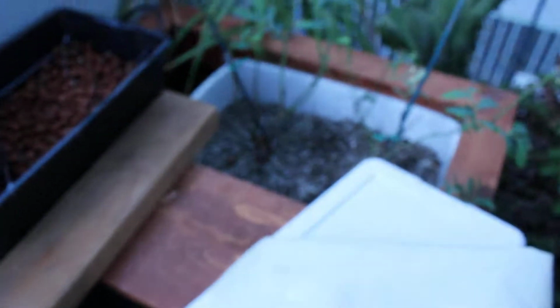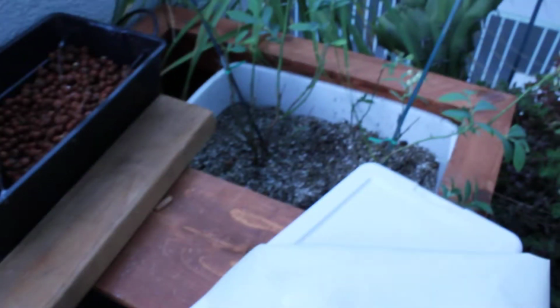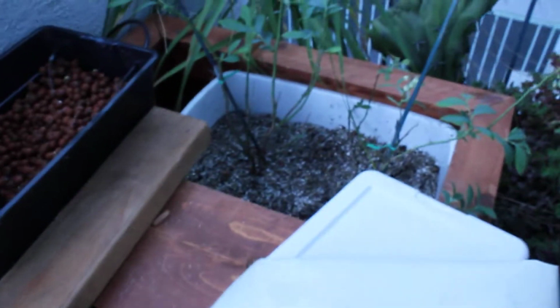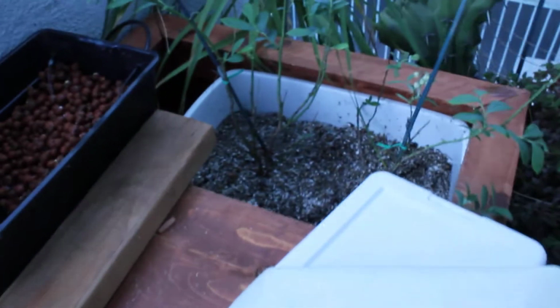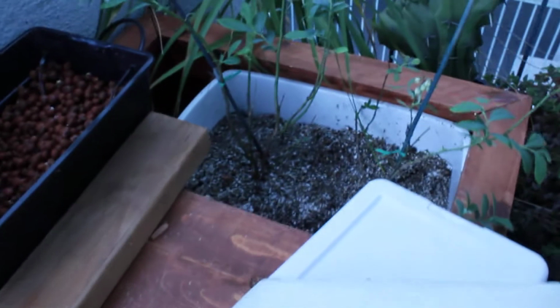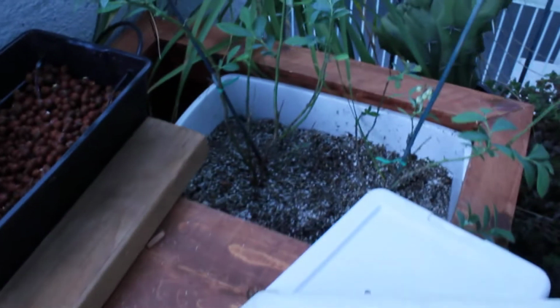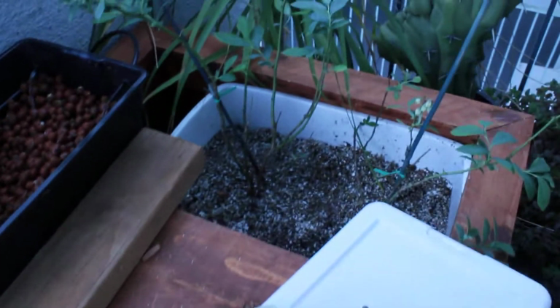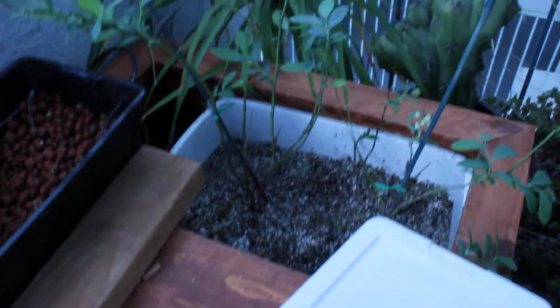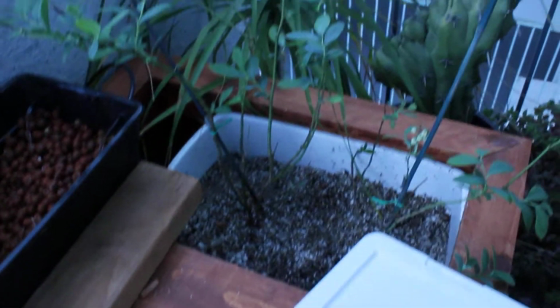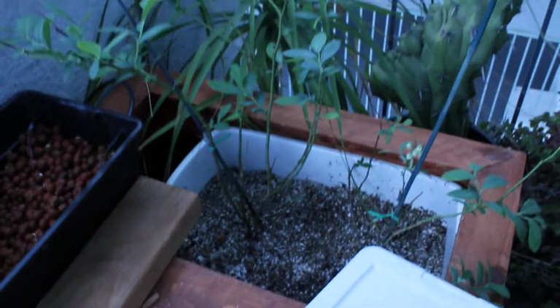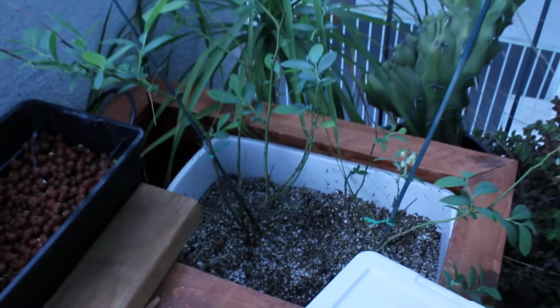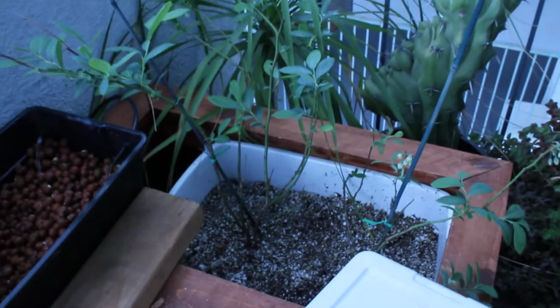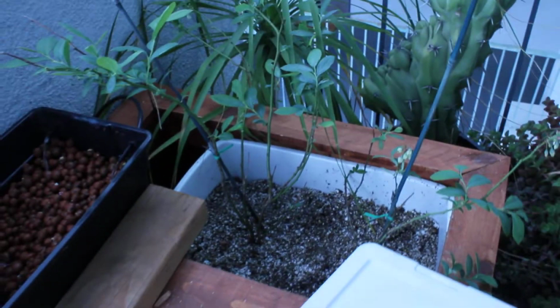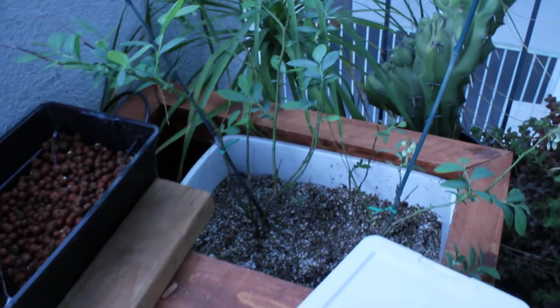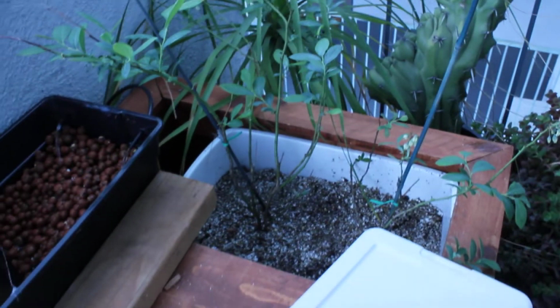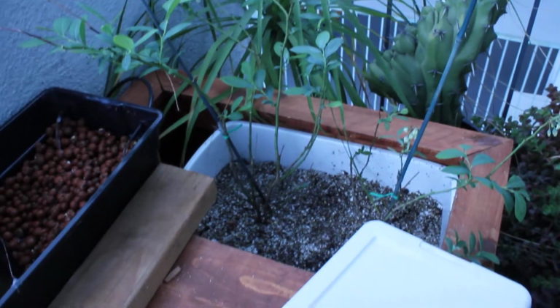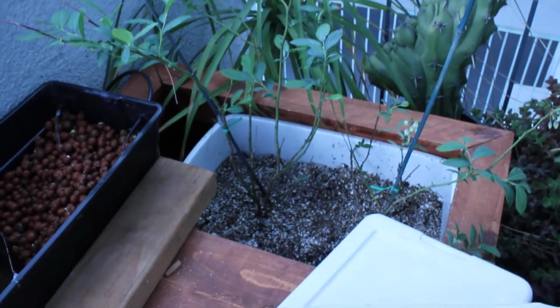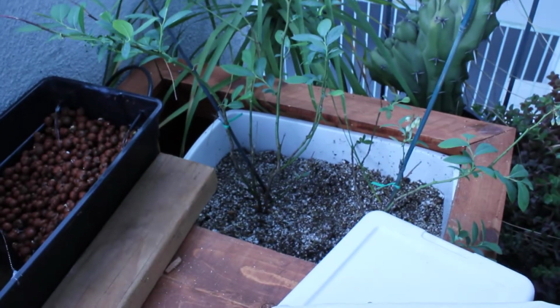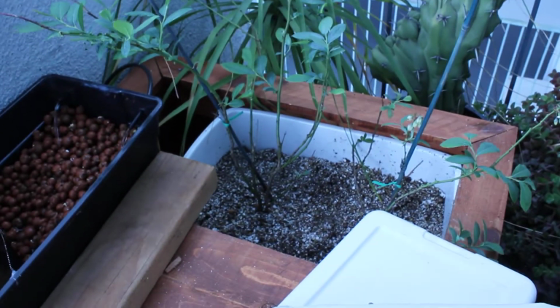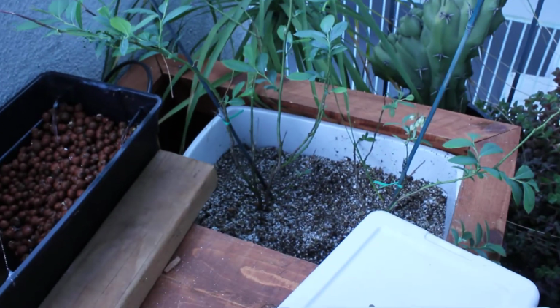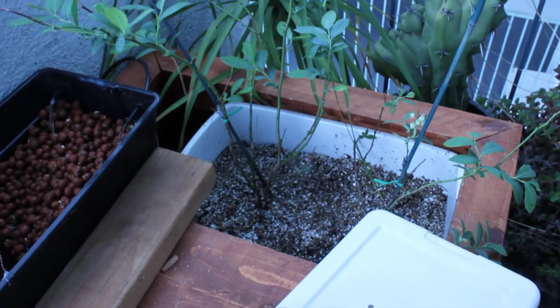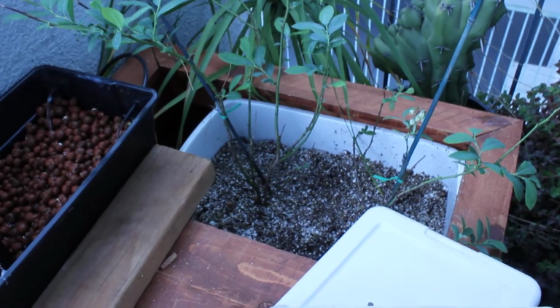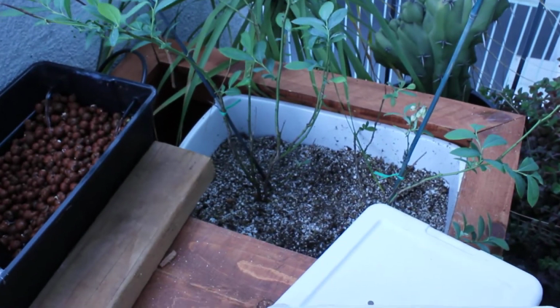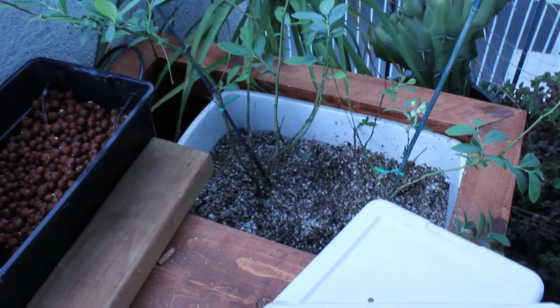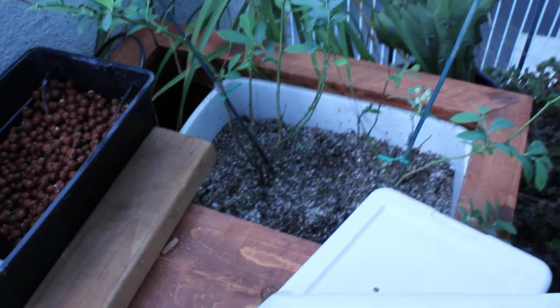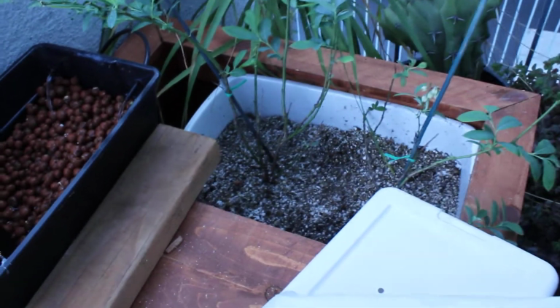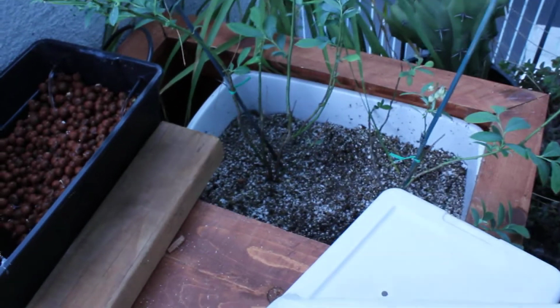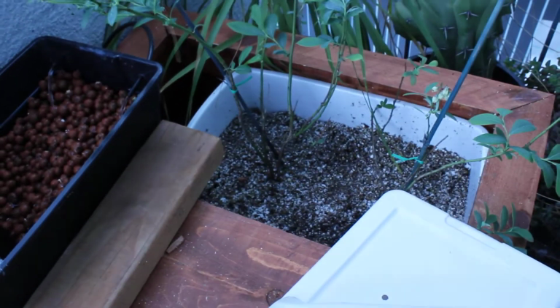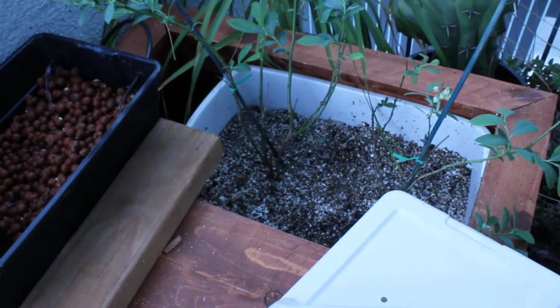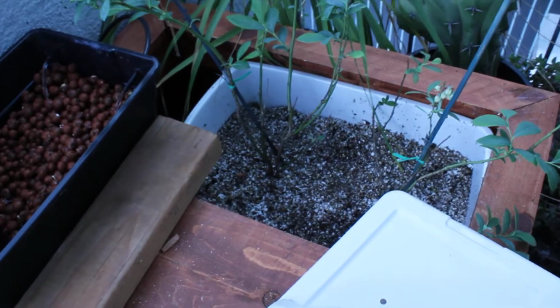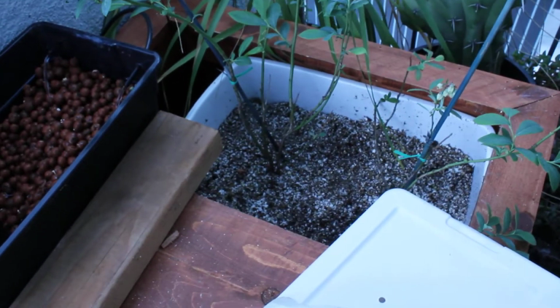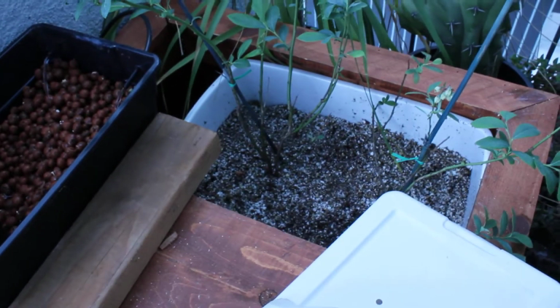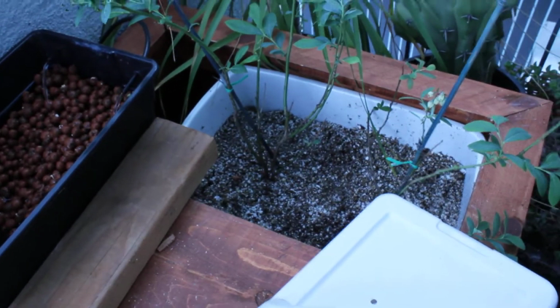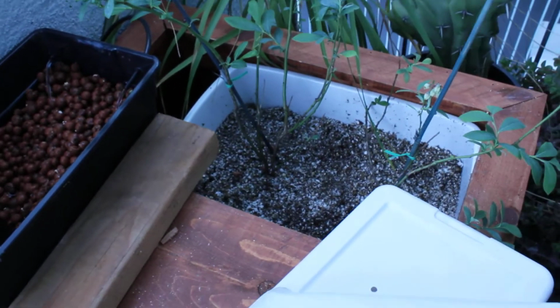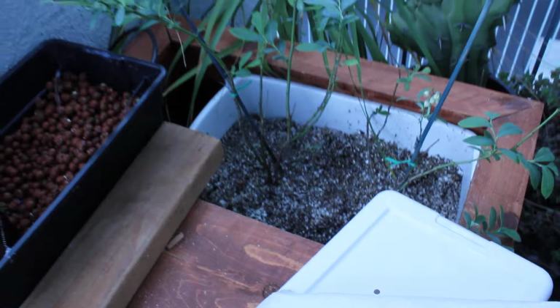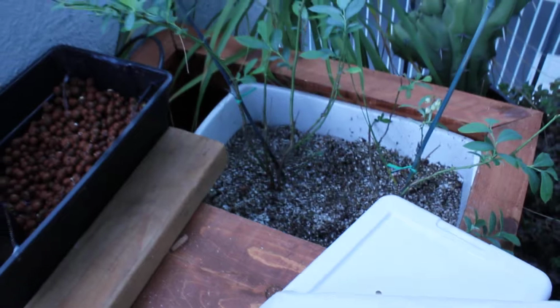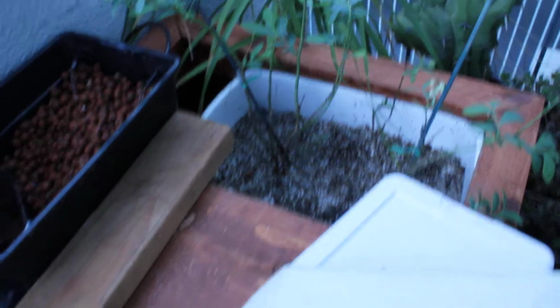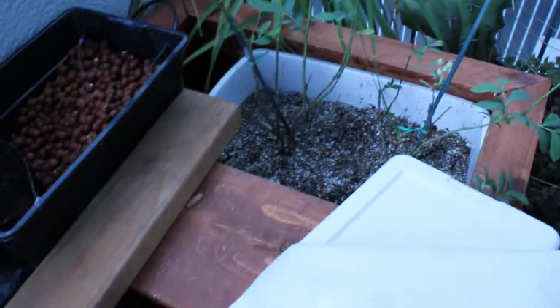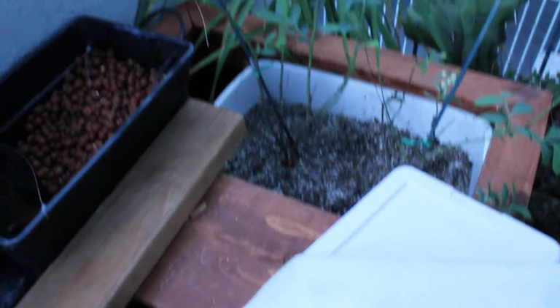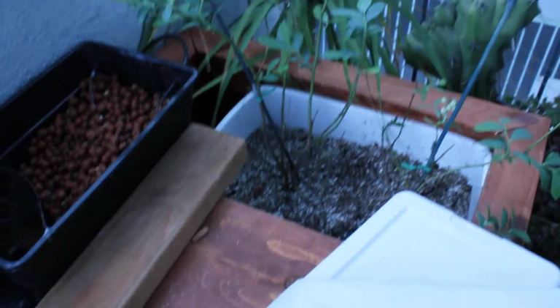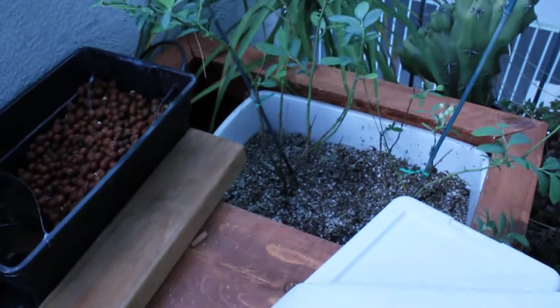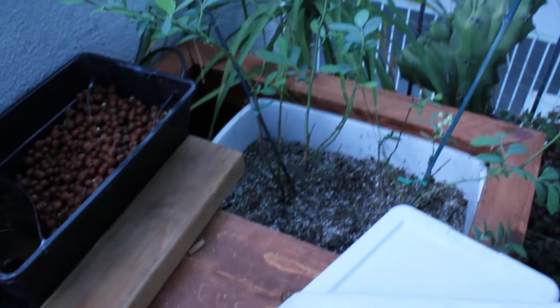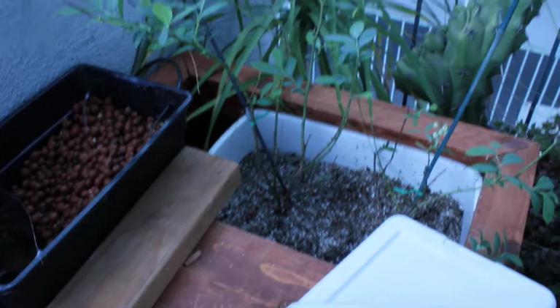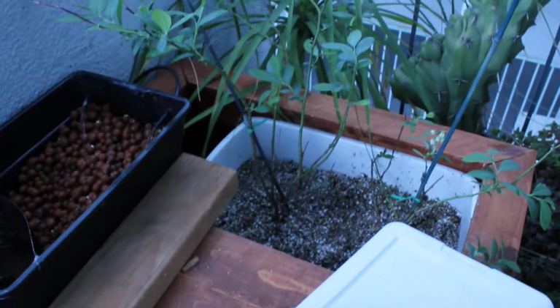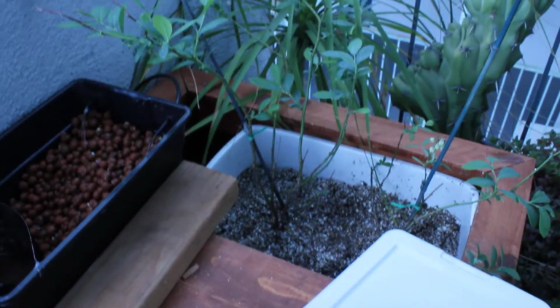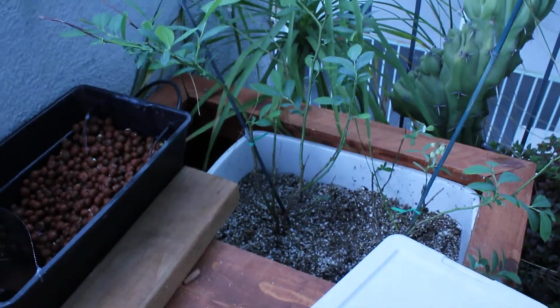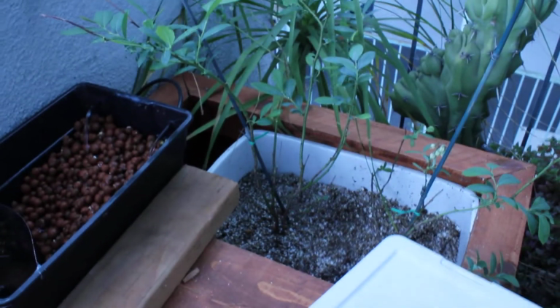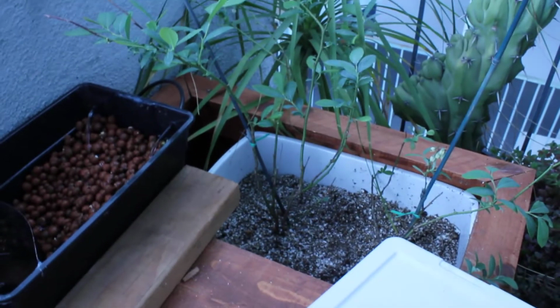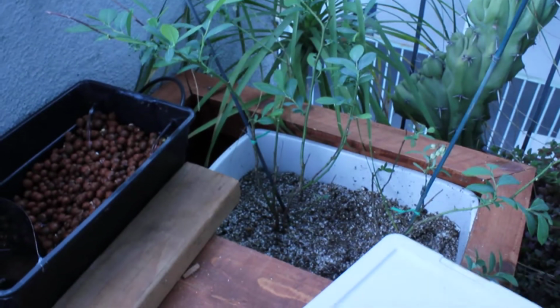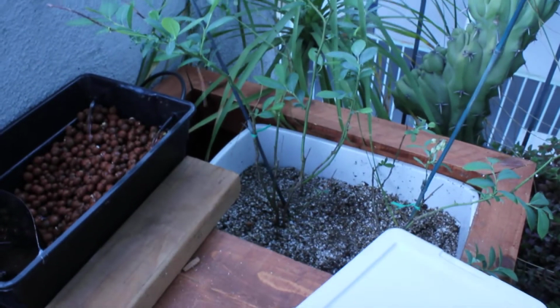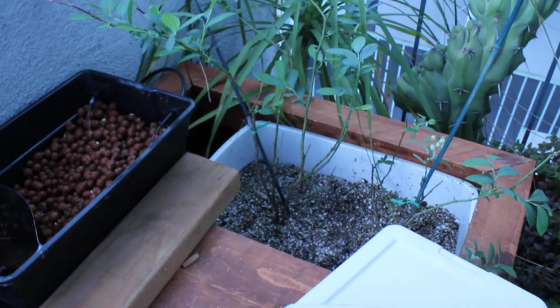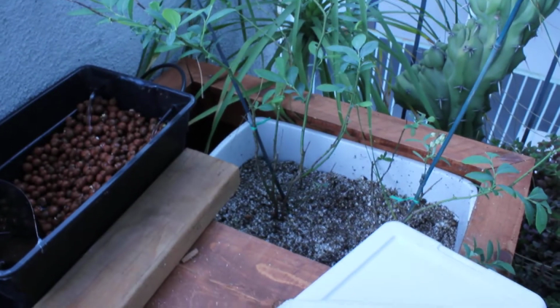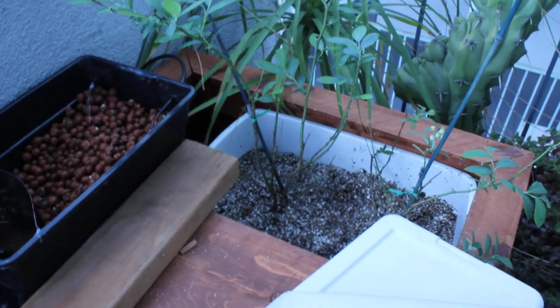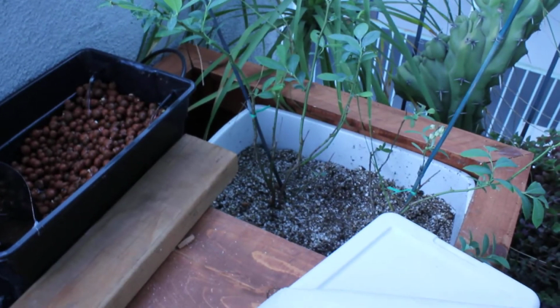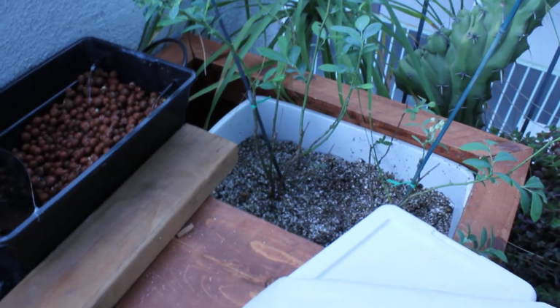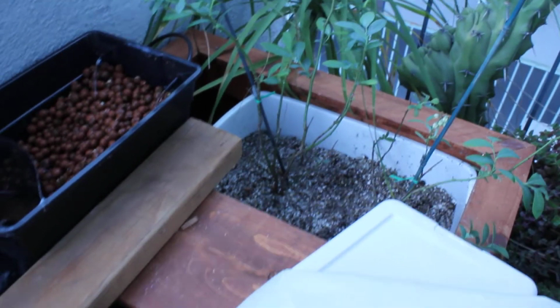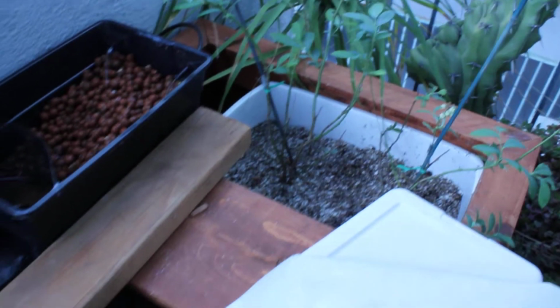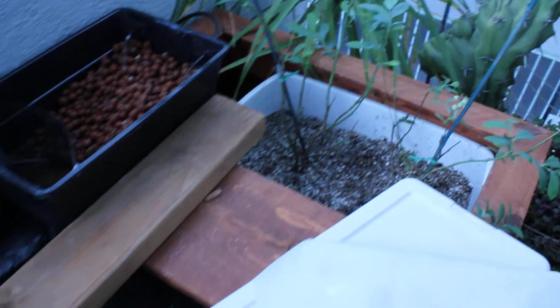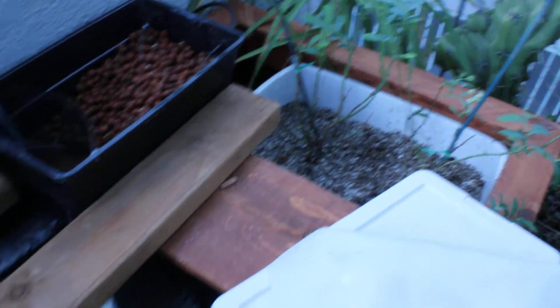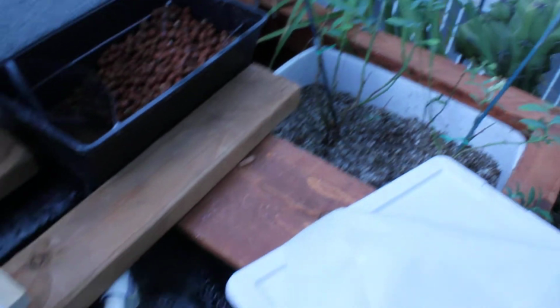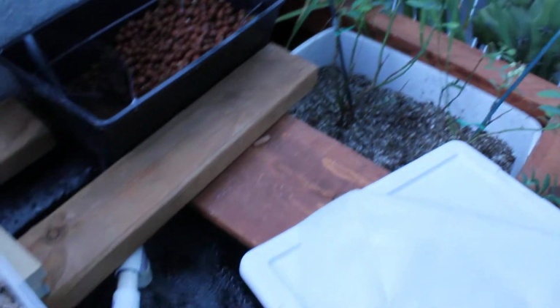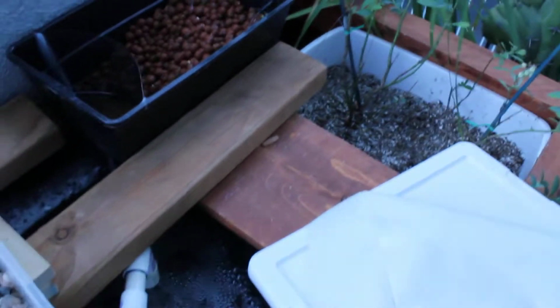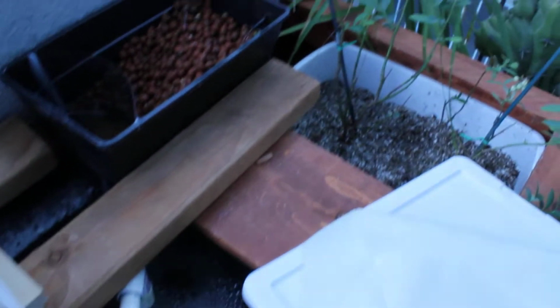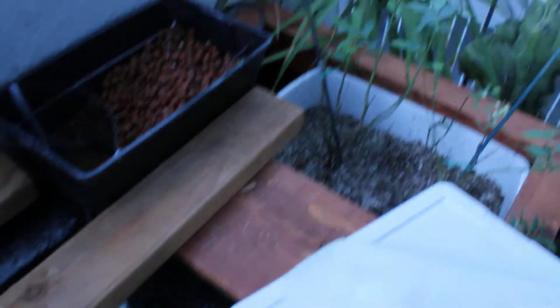There are some blueberry plants that I put in here. I'm going to put a little dripper on them and let them feed off the fish tank.